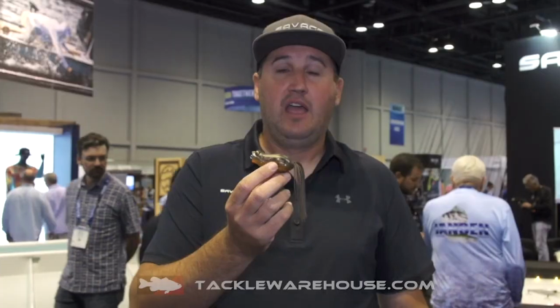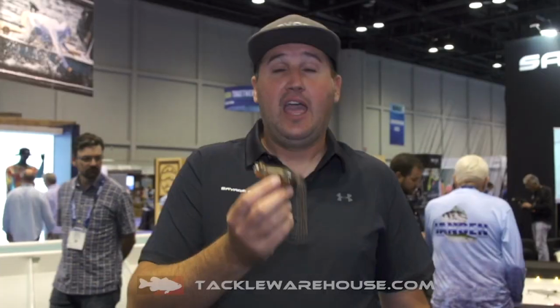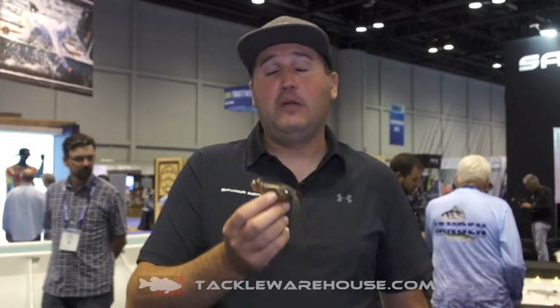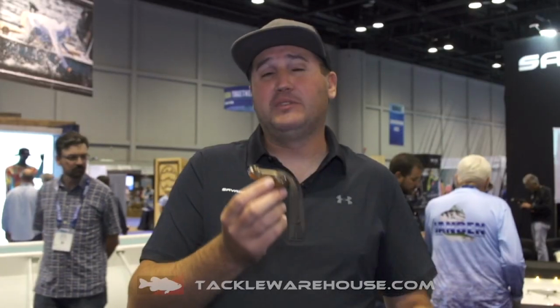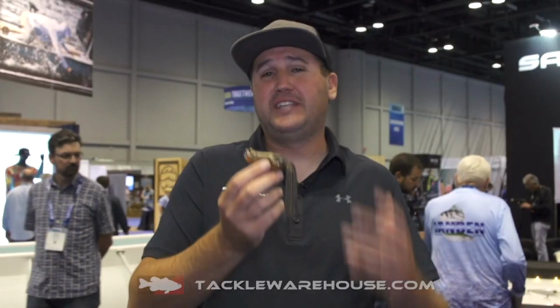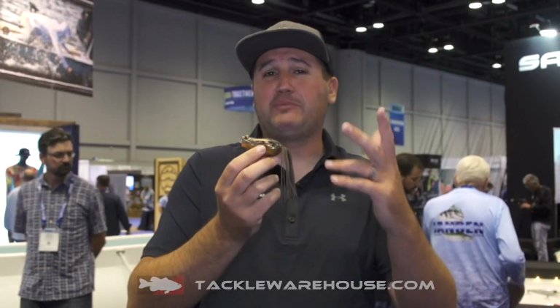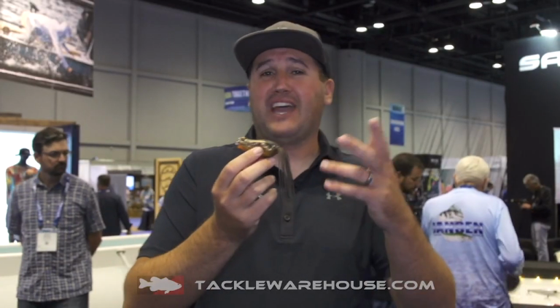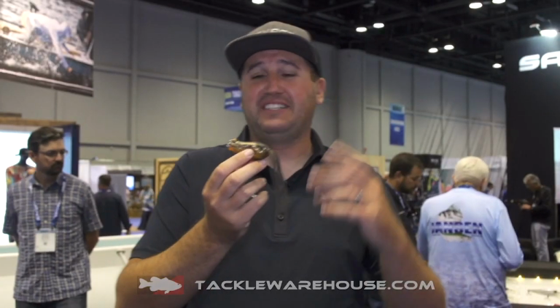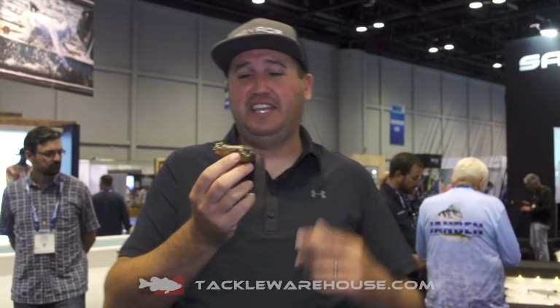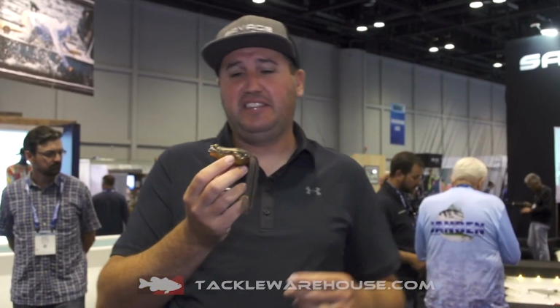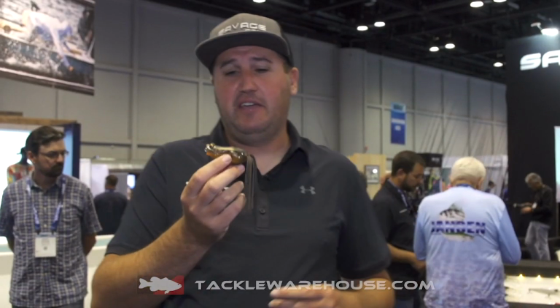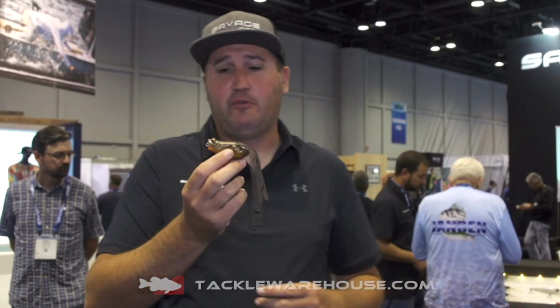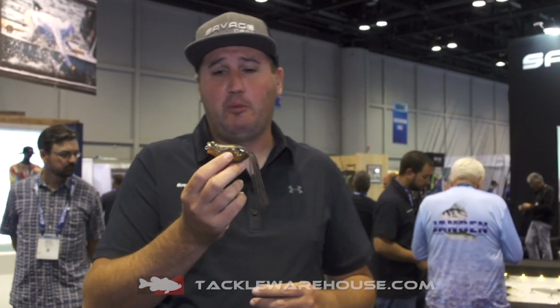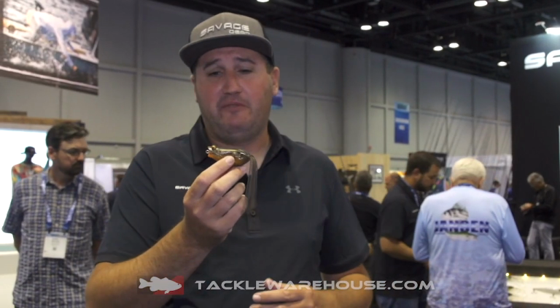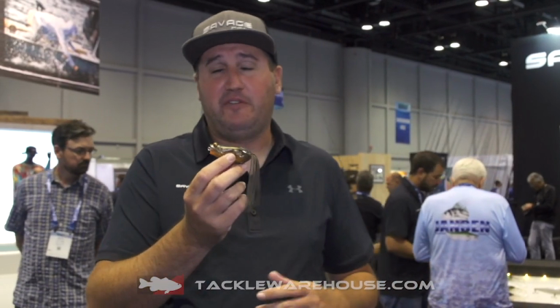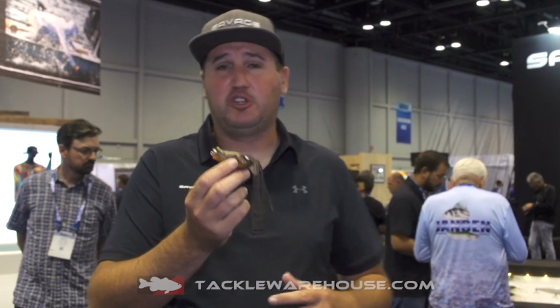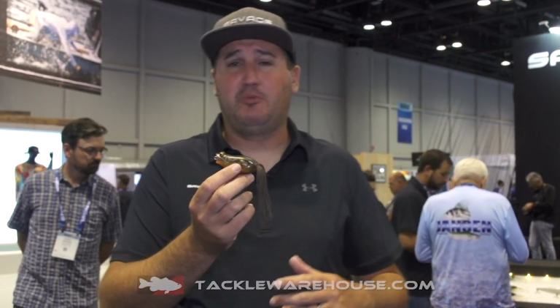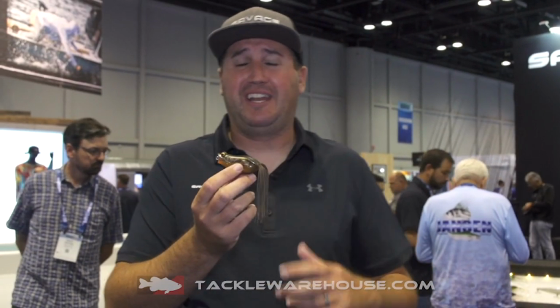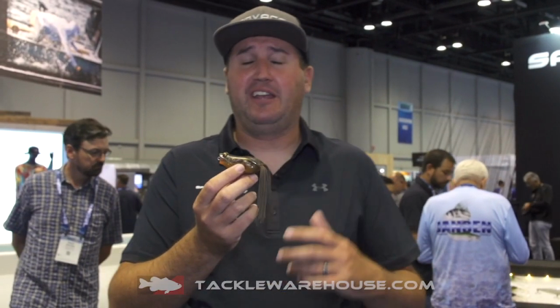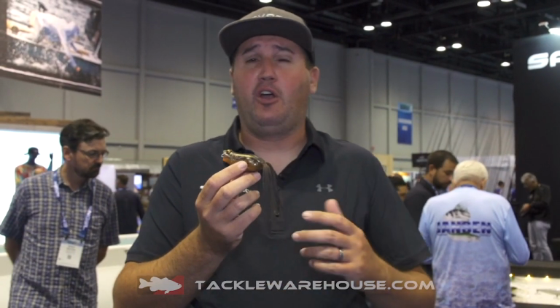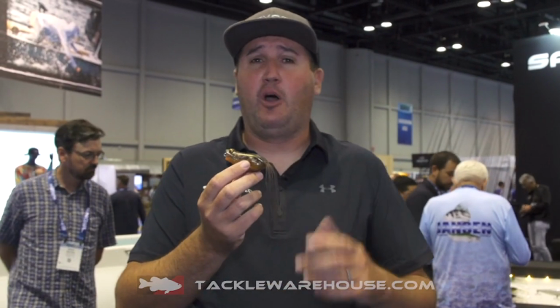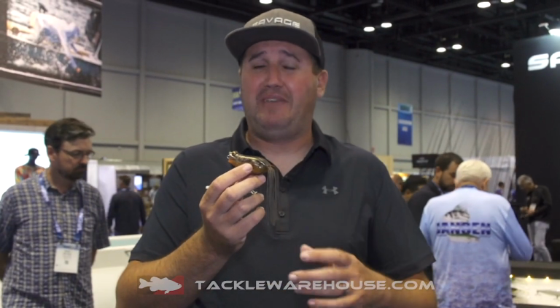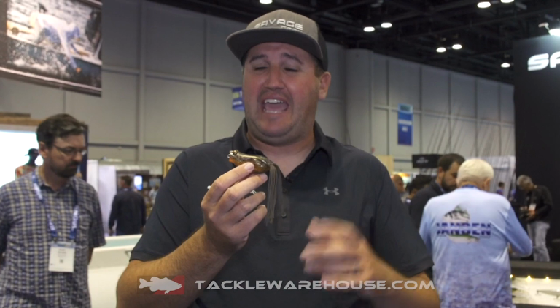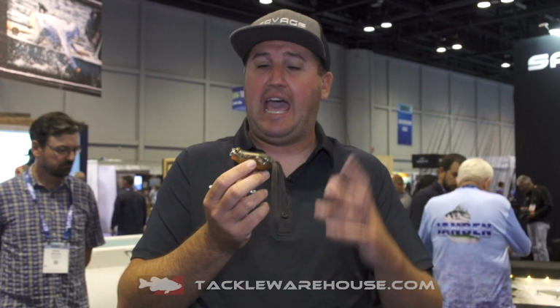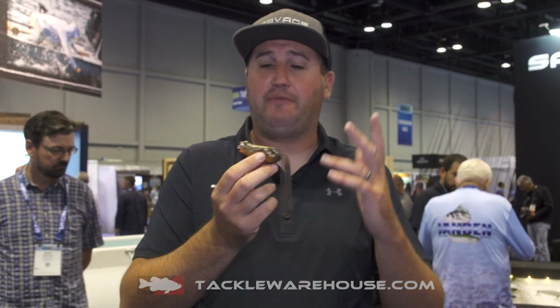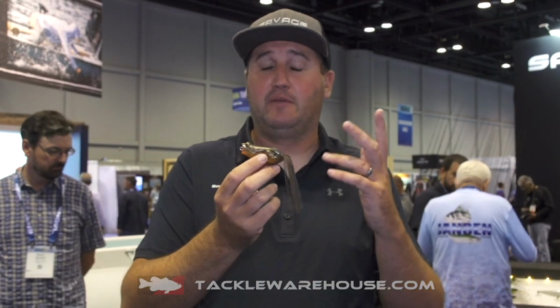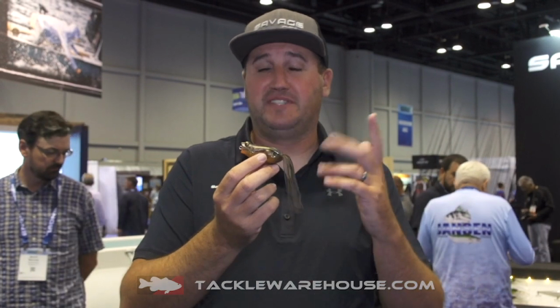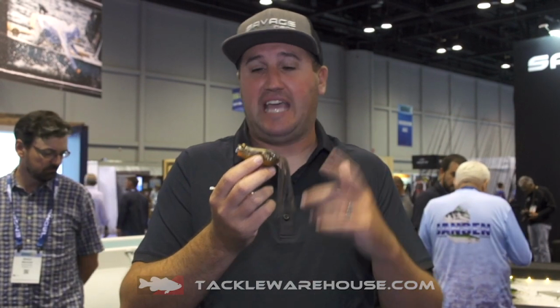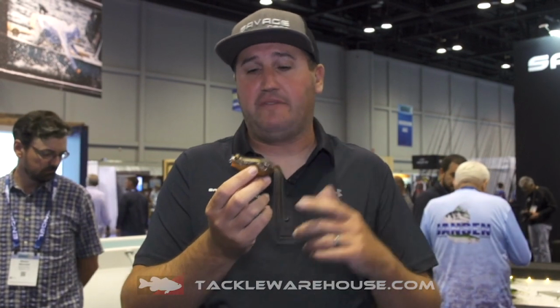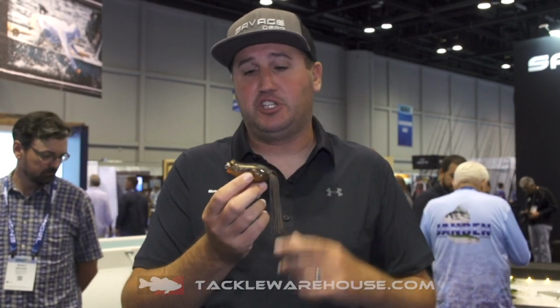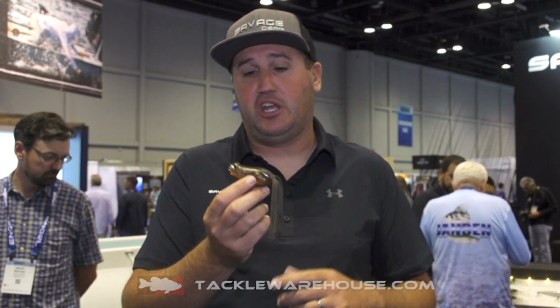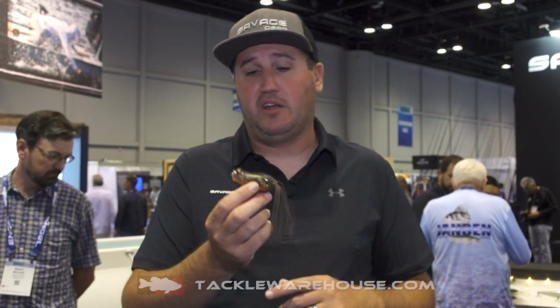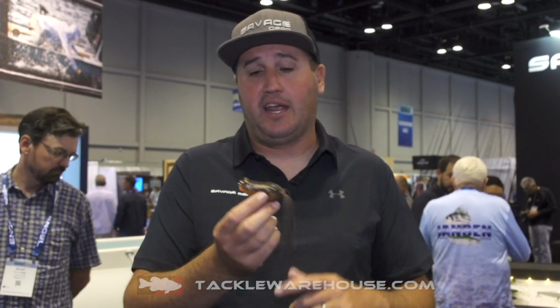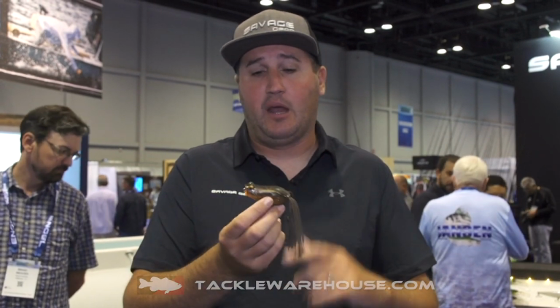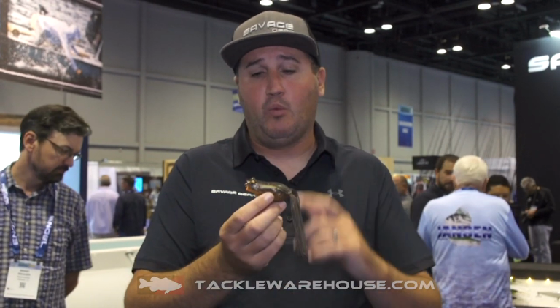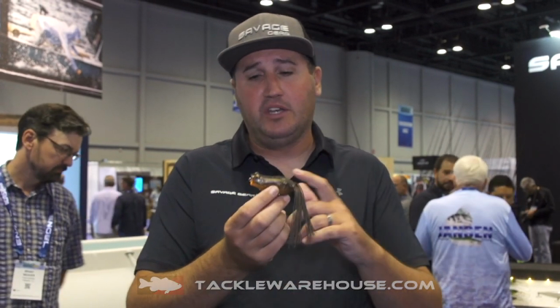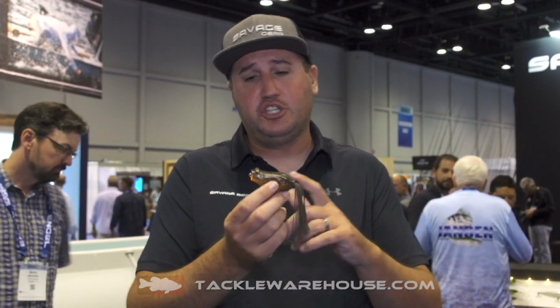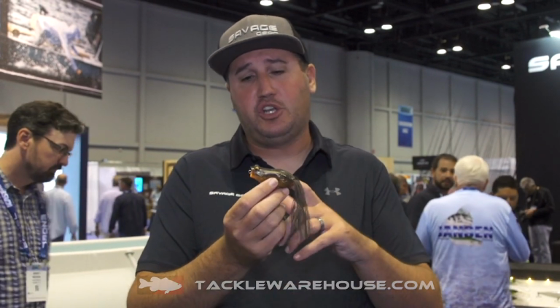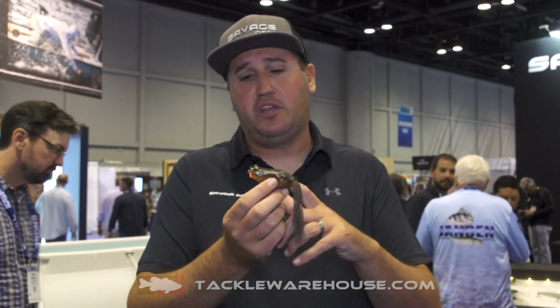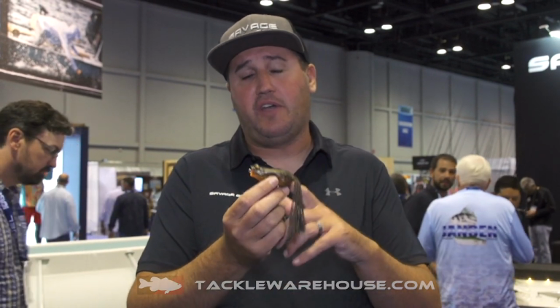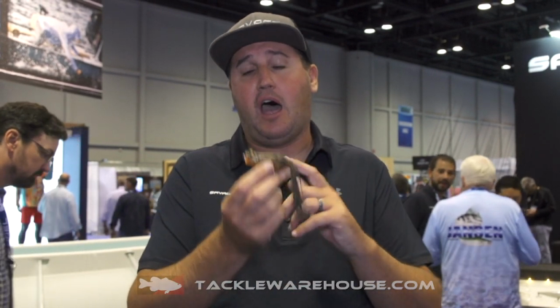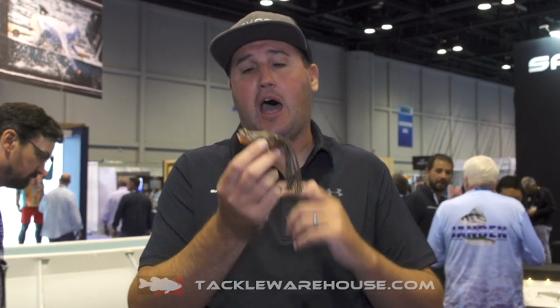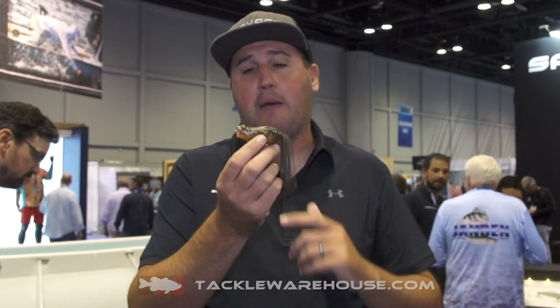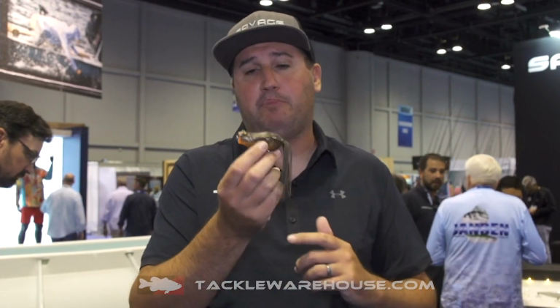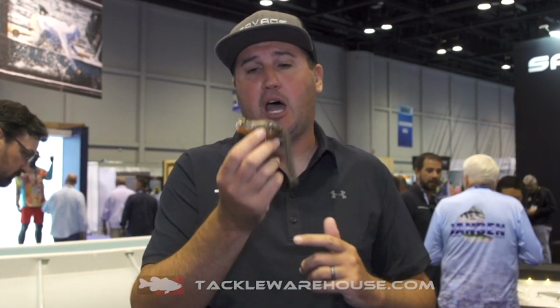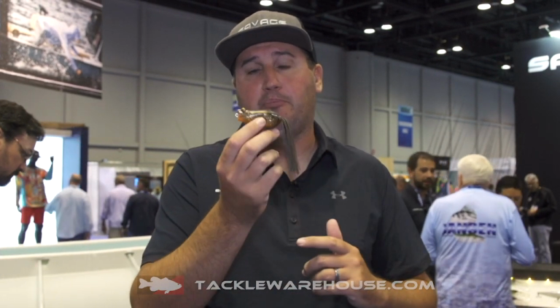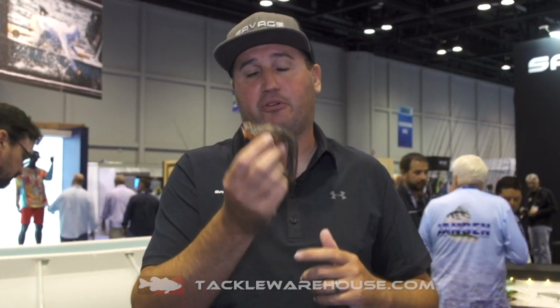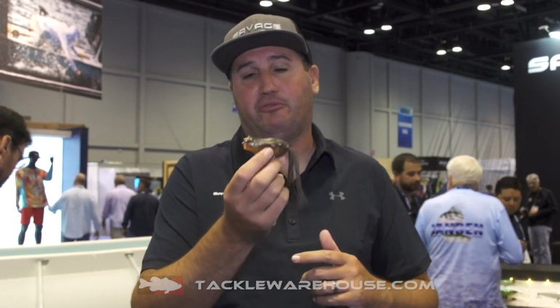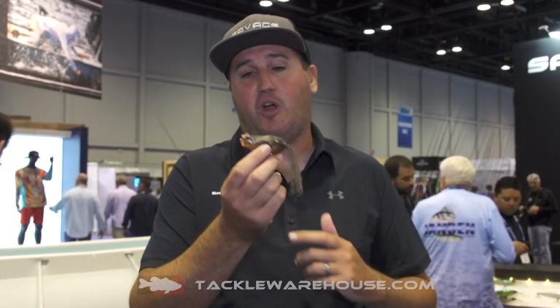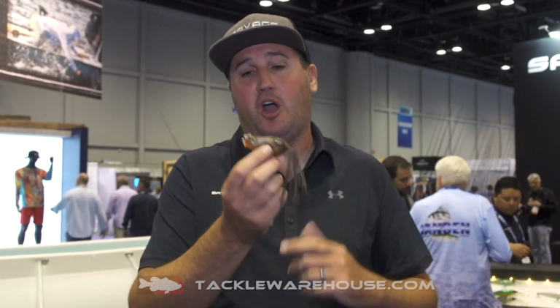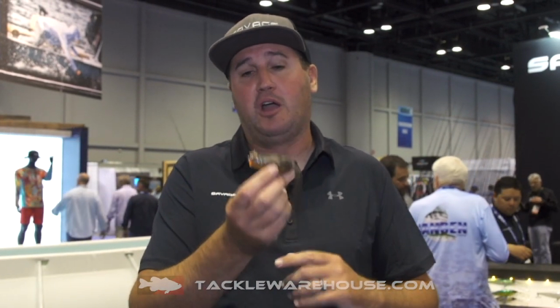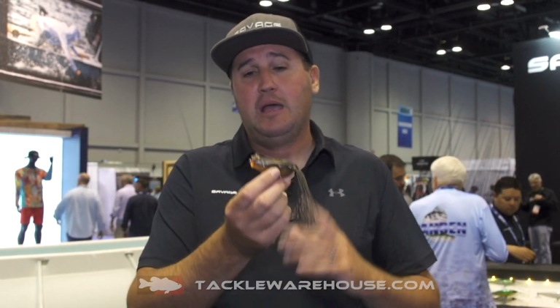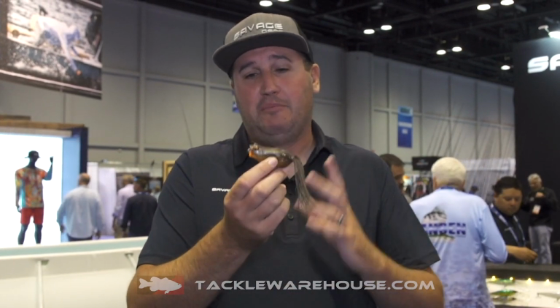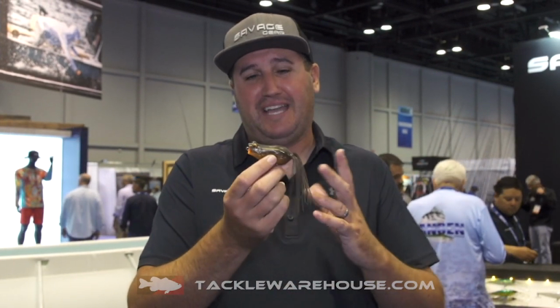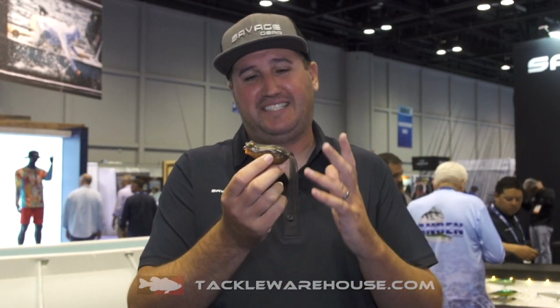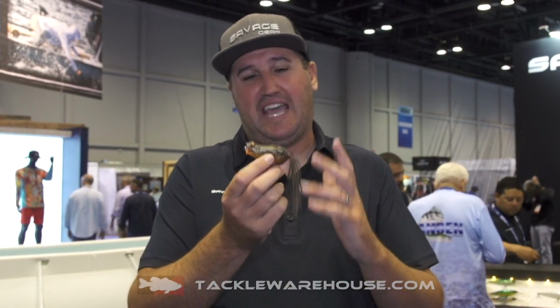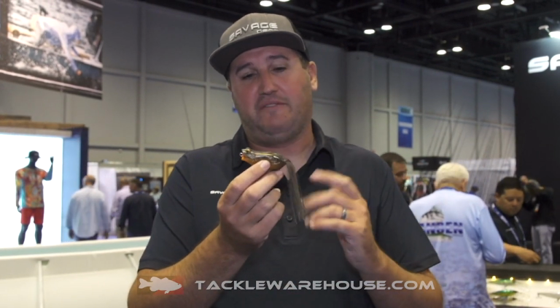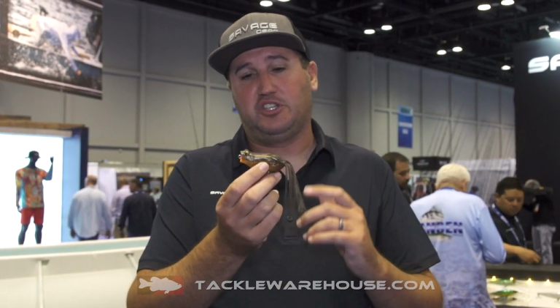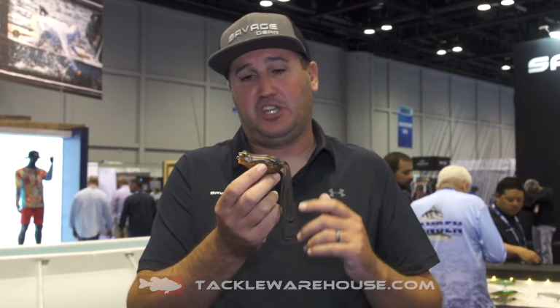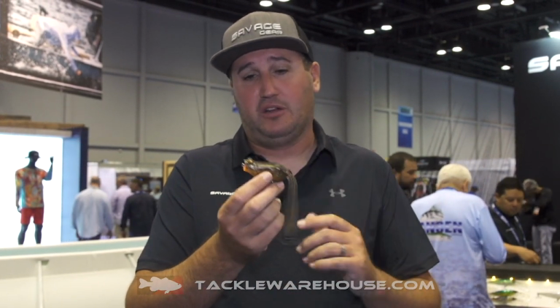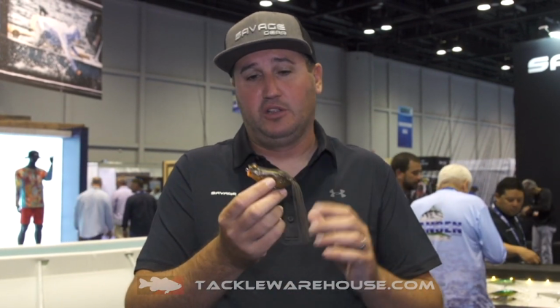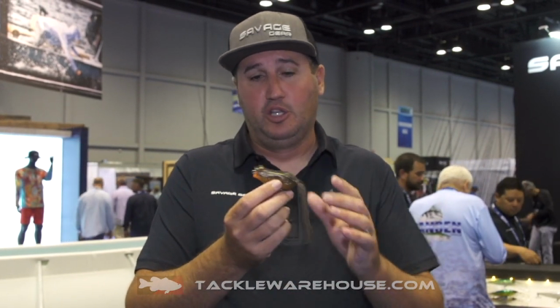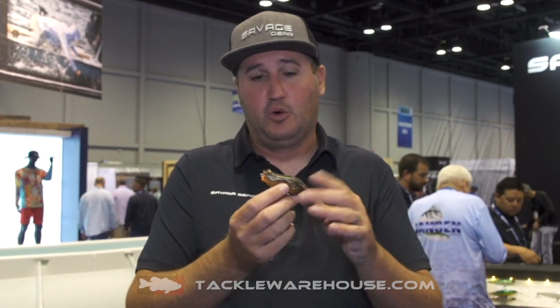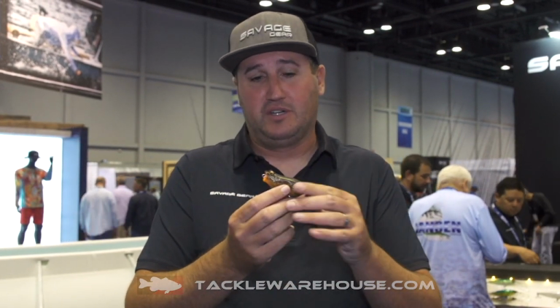Hey, what's up guys? Nick the Informative Fisherman here on behalf of Savage Gear, and I wanted to show you the Hop Popper Frog by Savage Gear Lures.